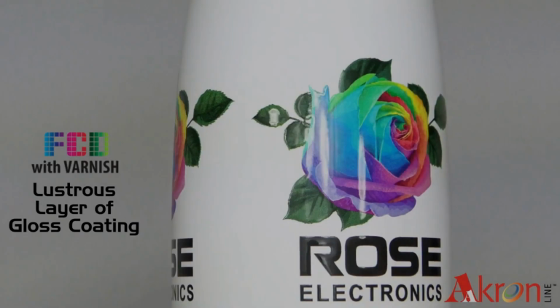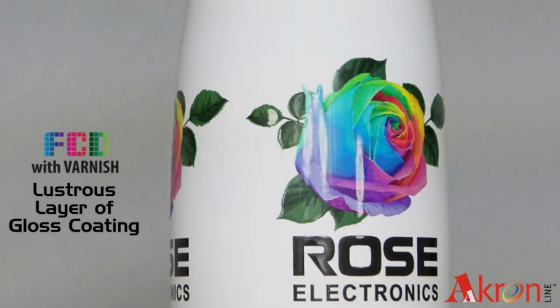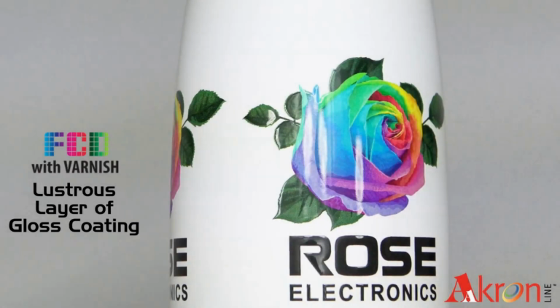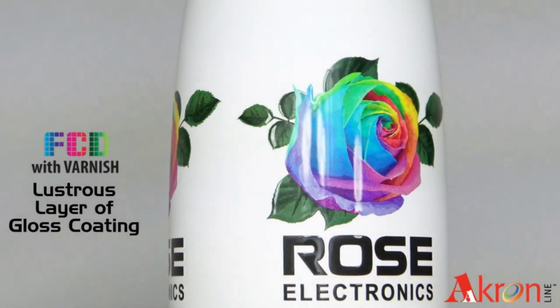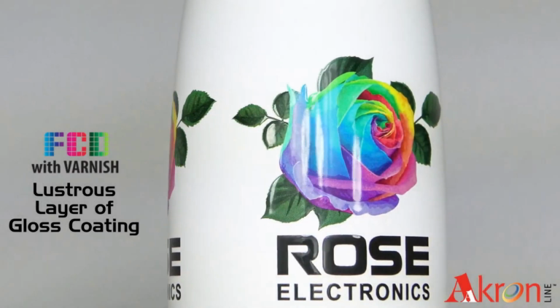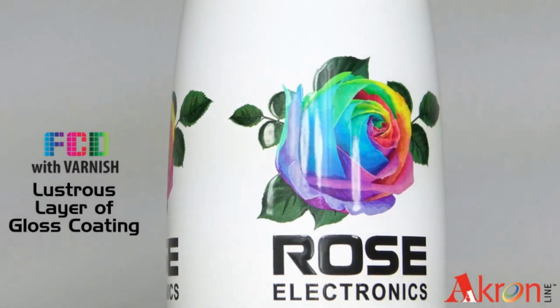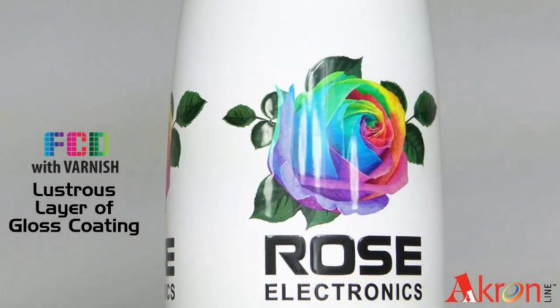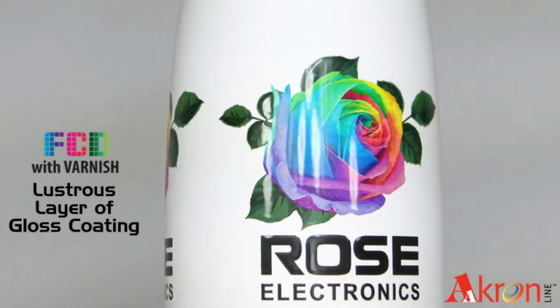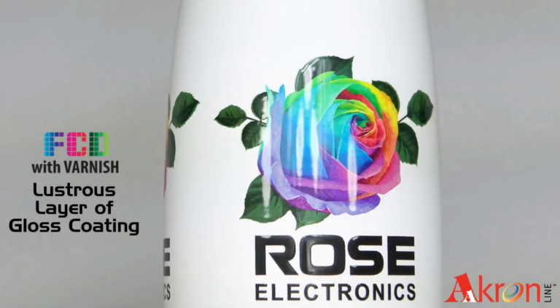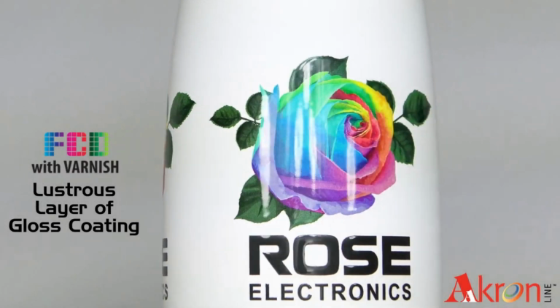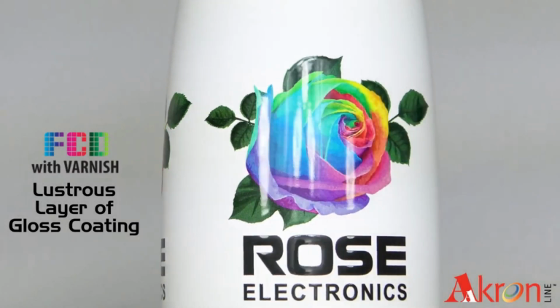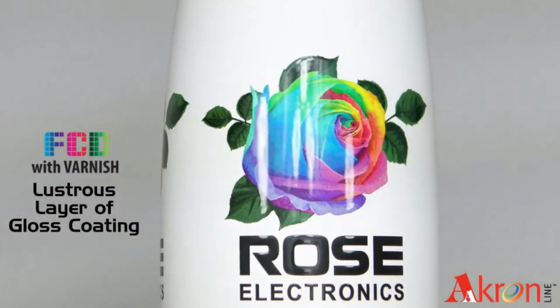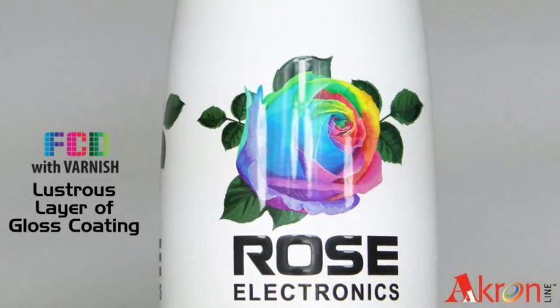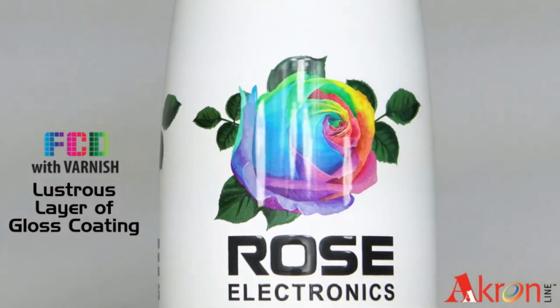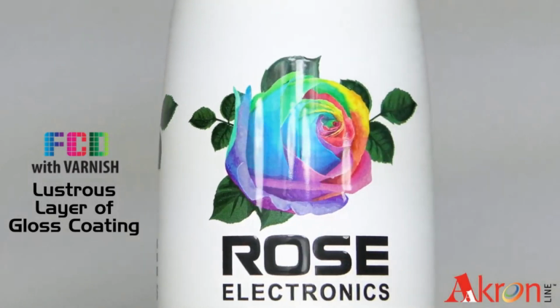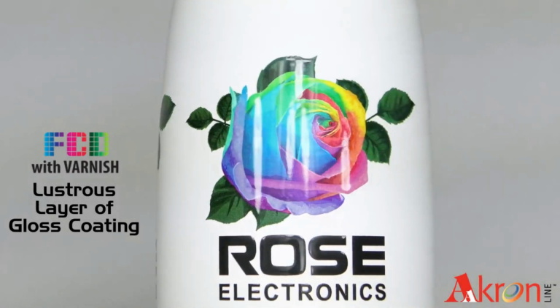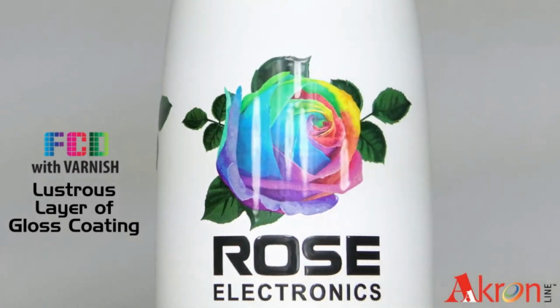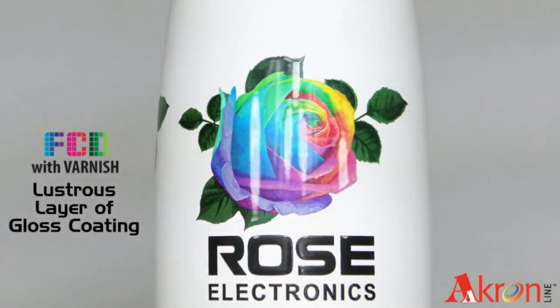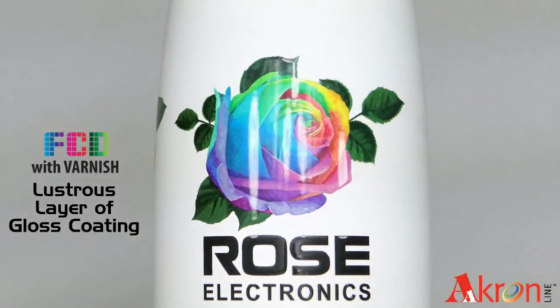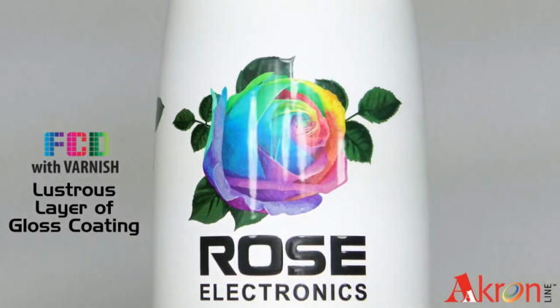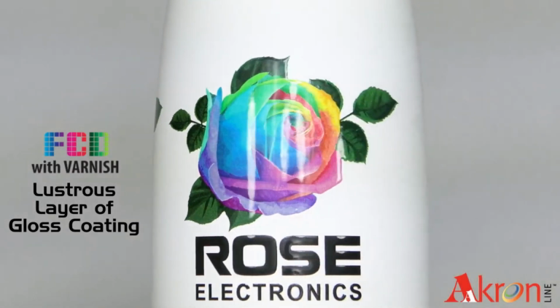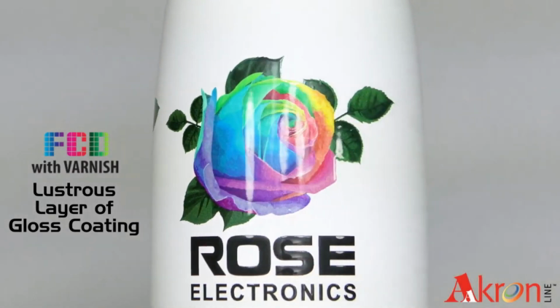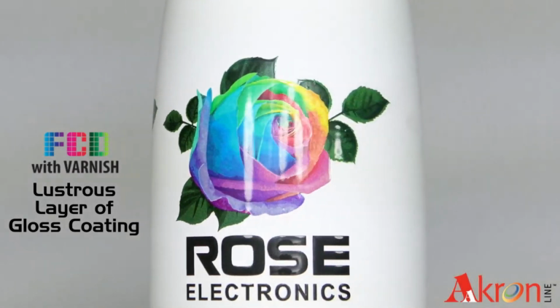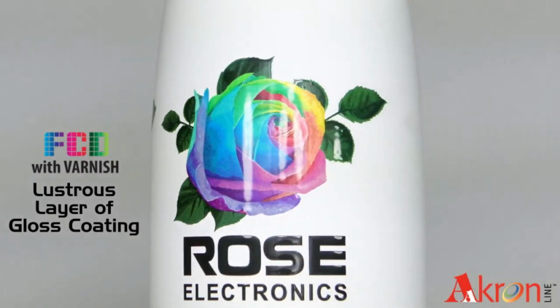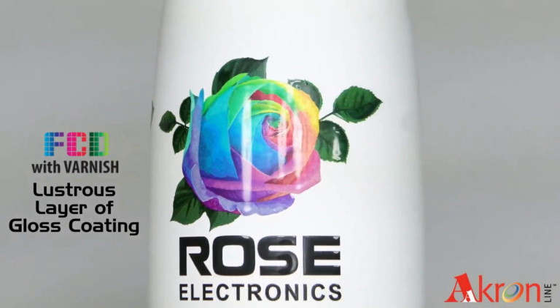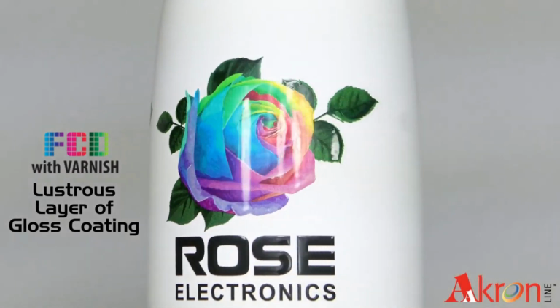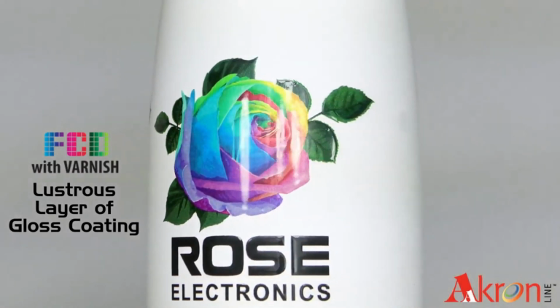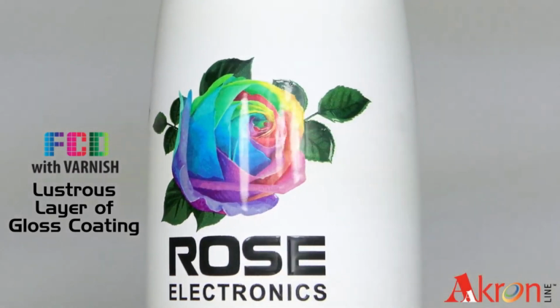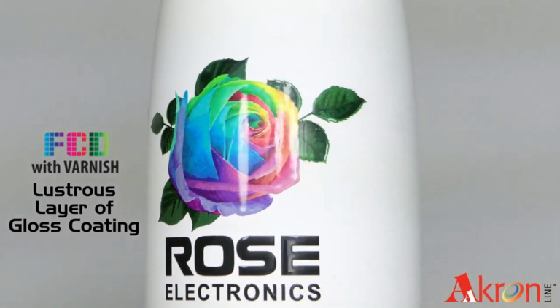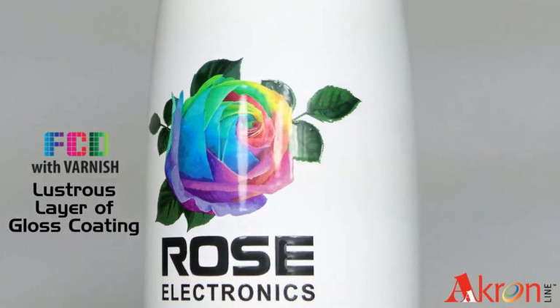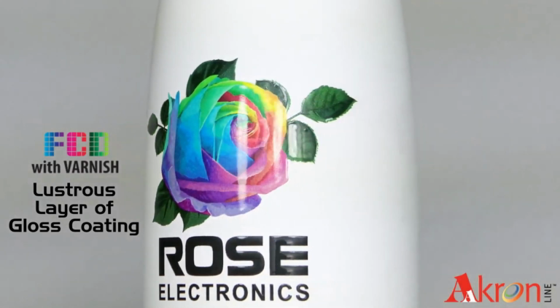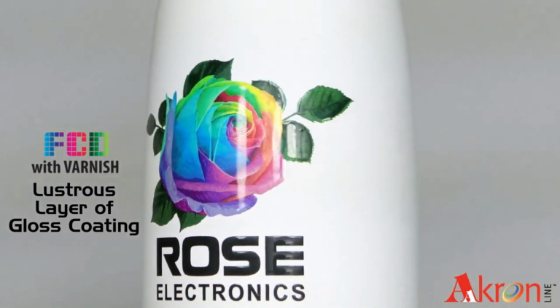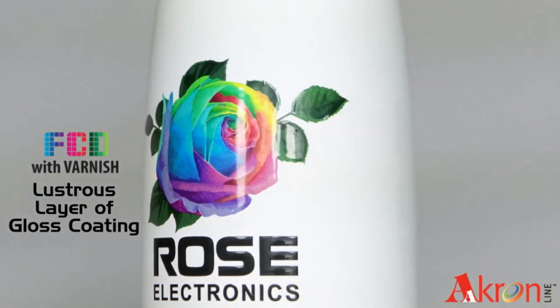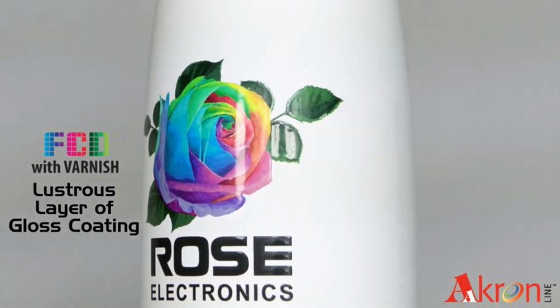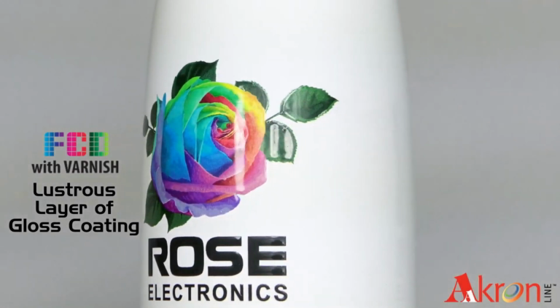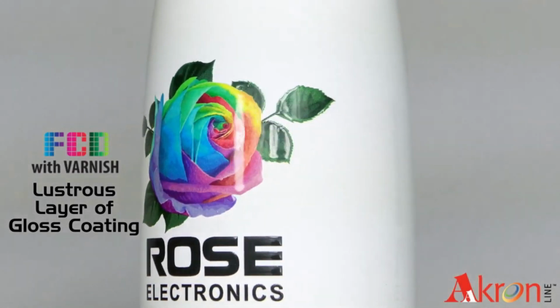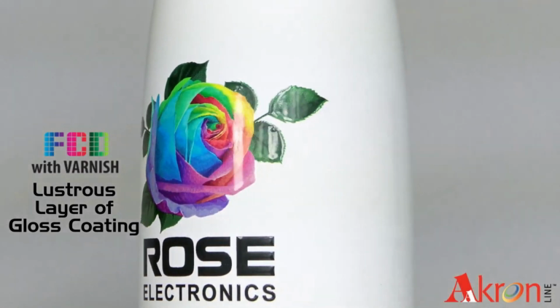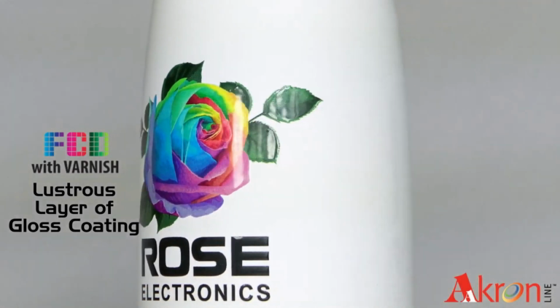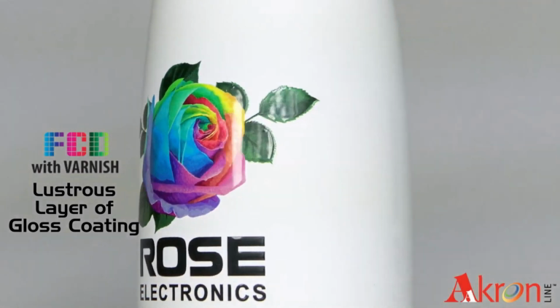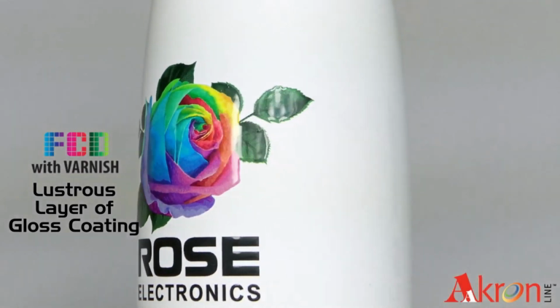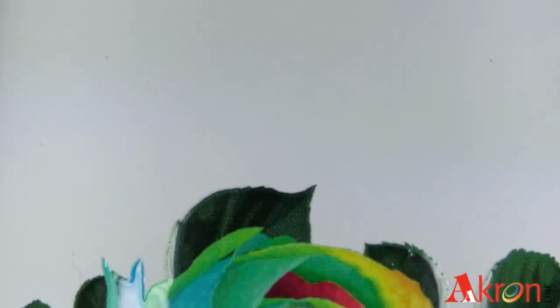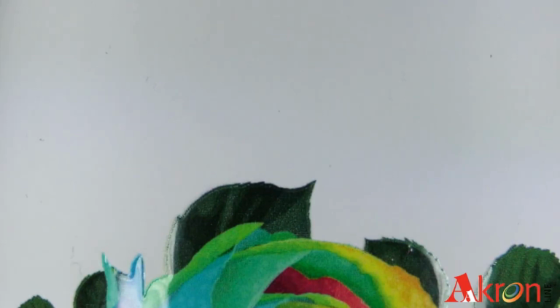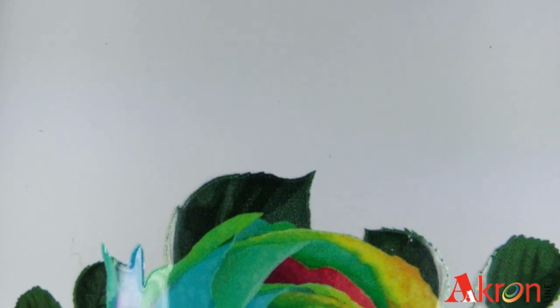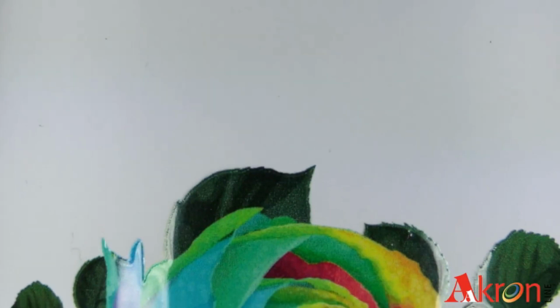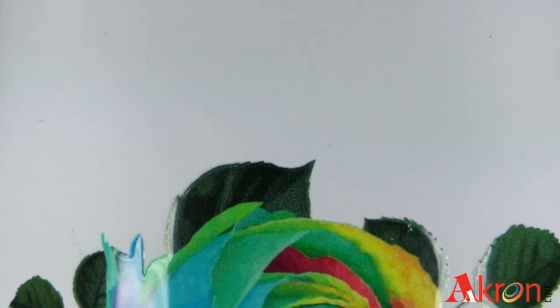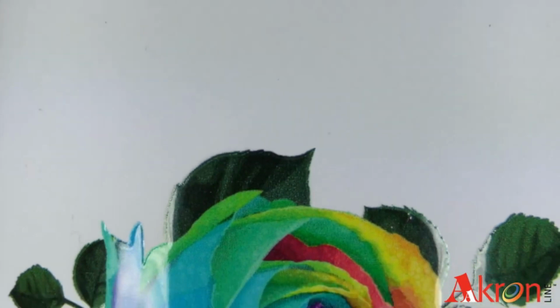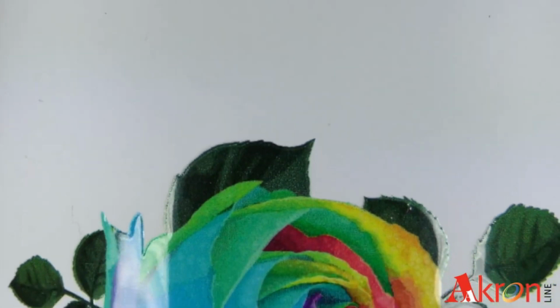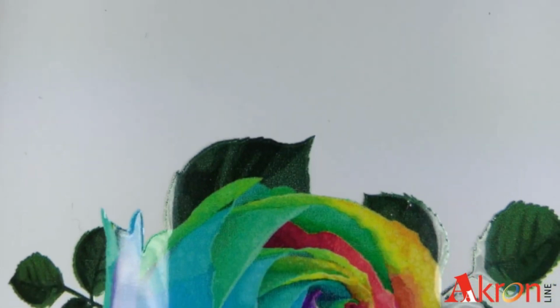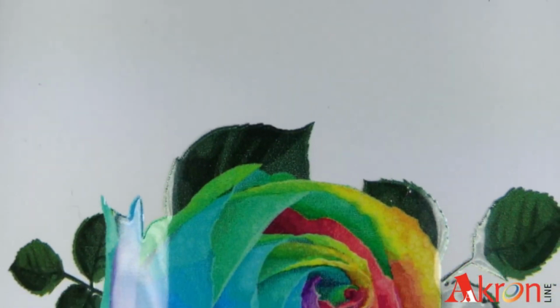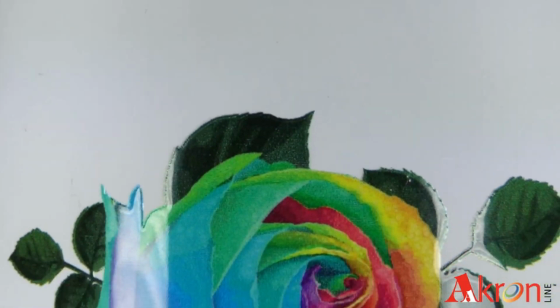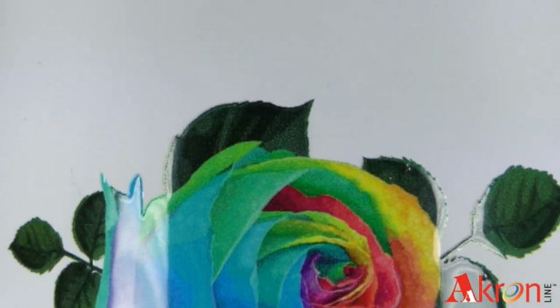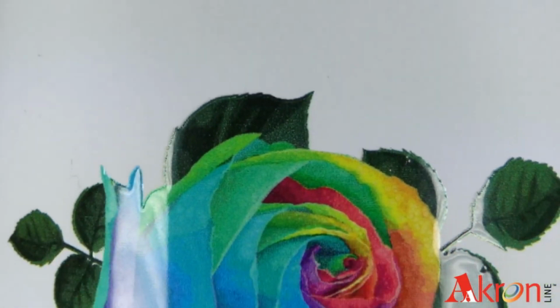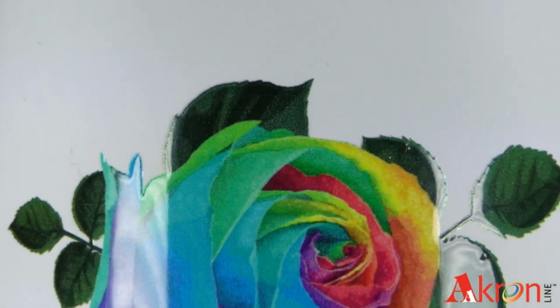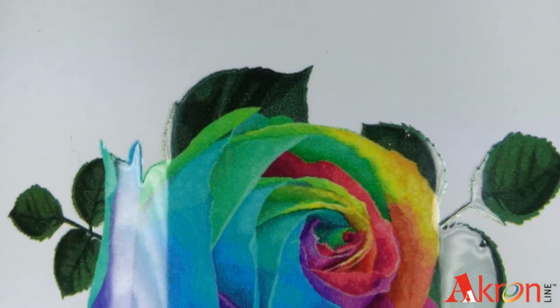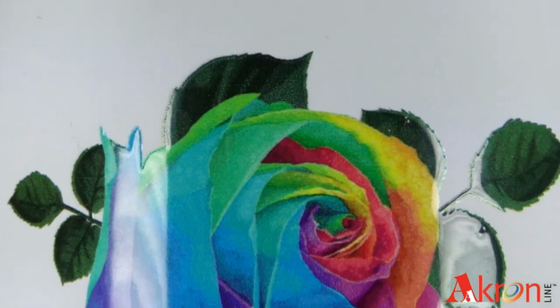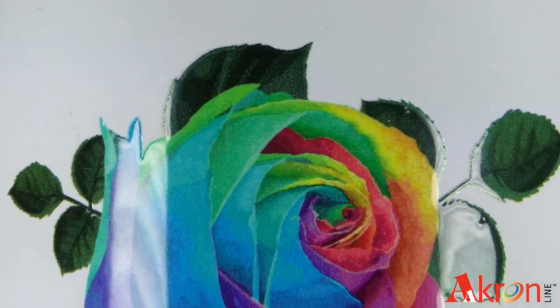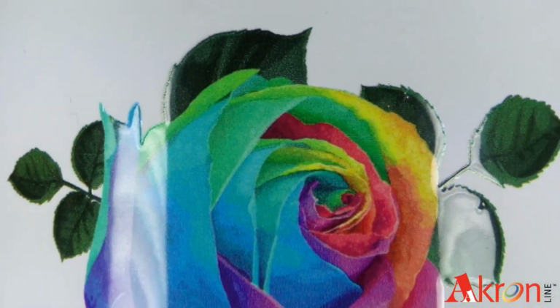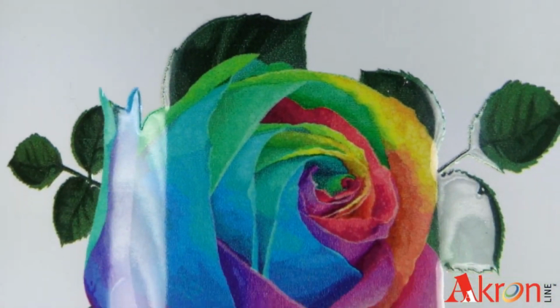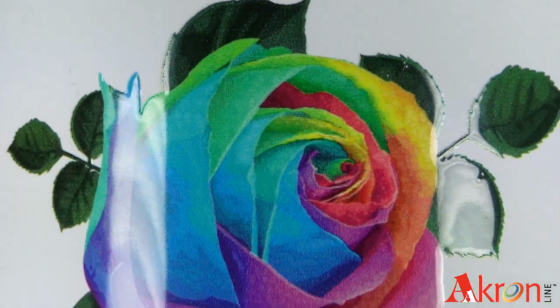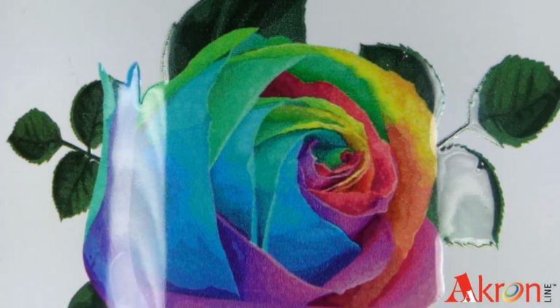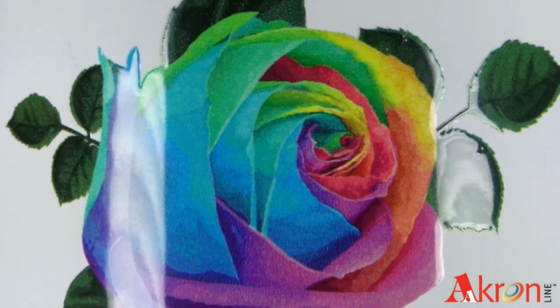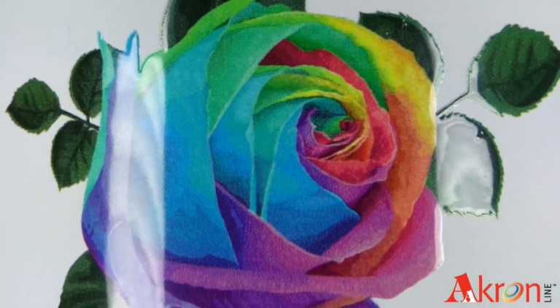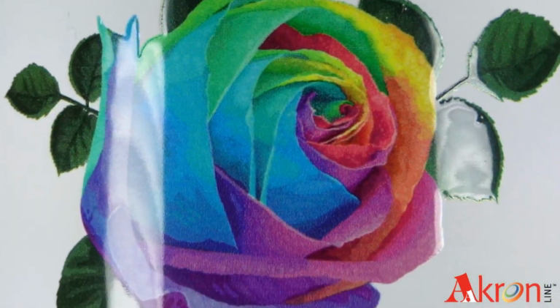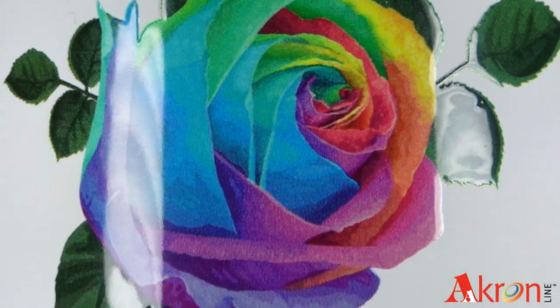This lustrous, transparent layer of gloss coating makes an eye-catching impression. Choose from a variety of options.